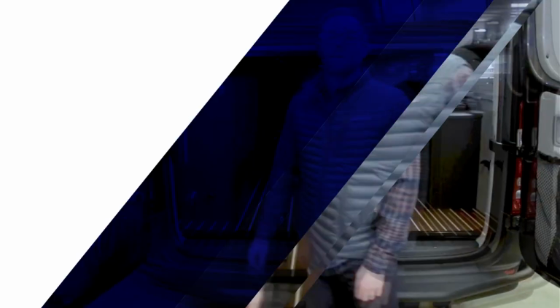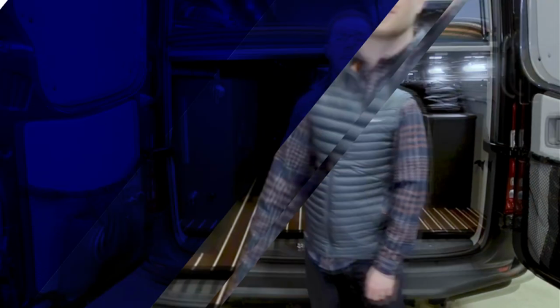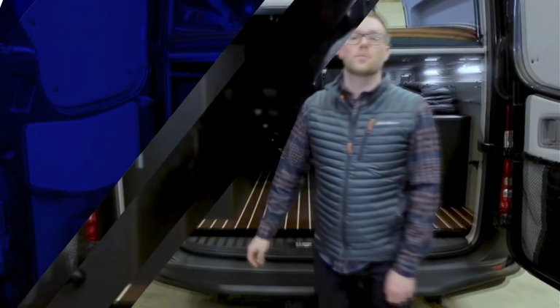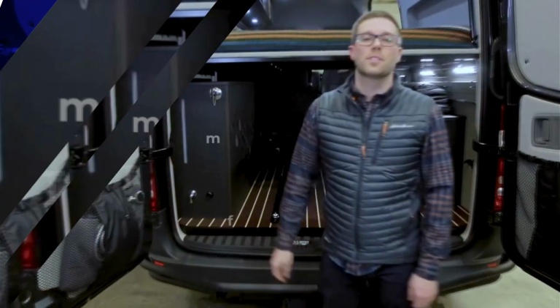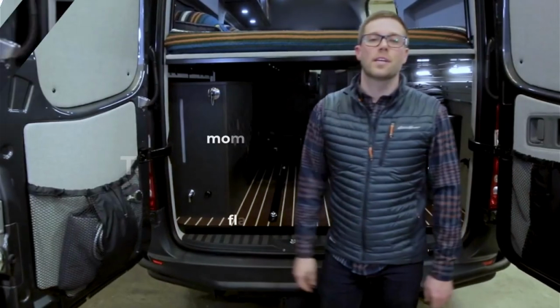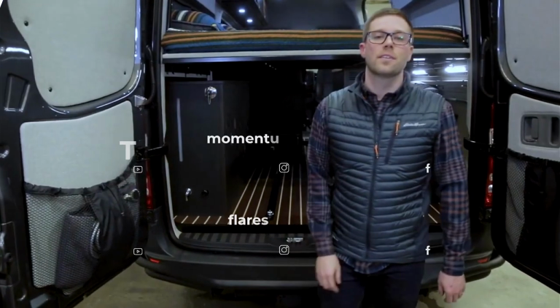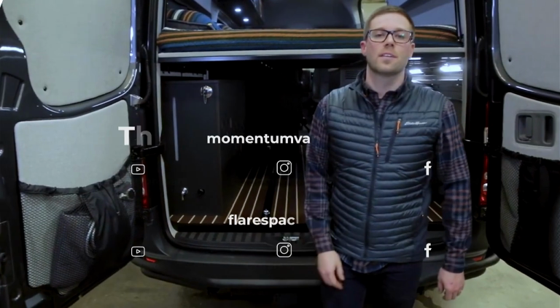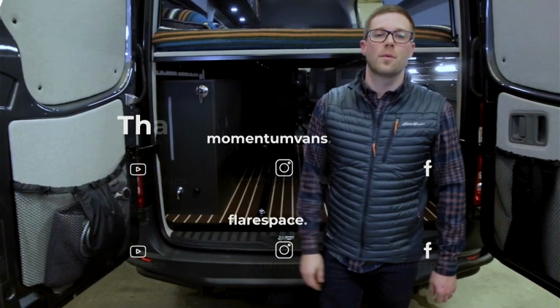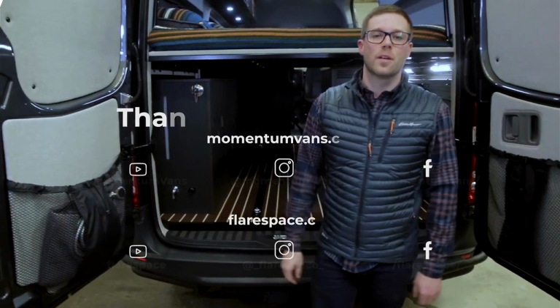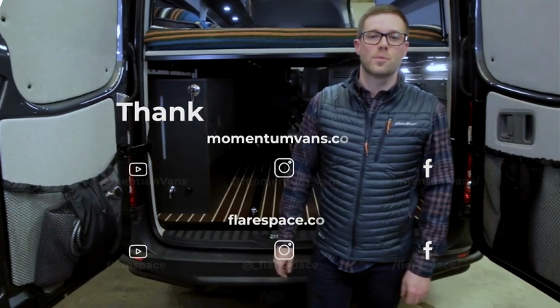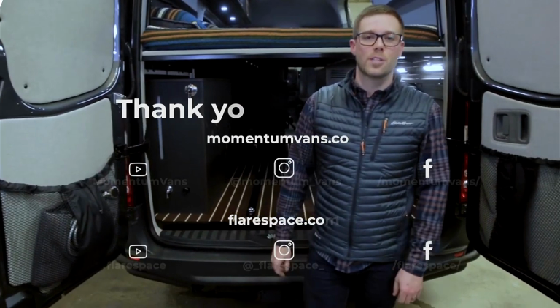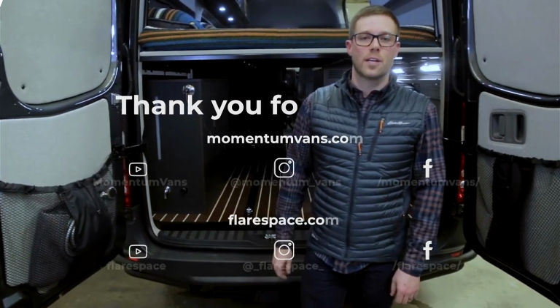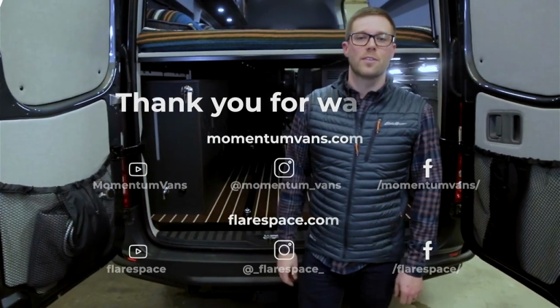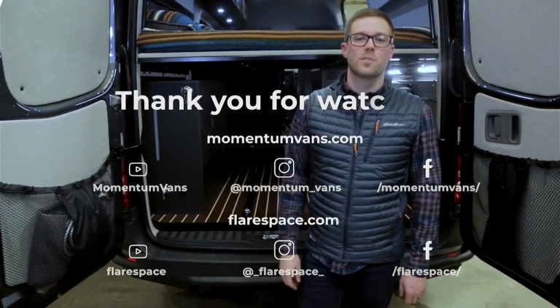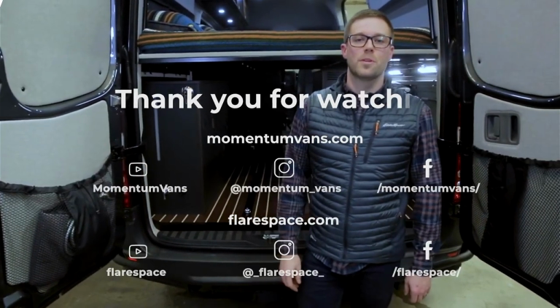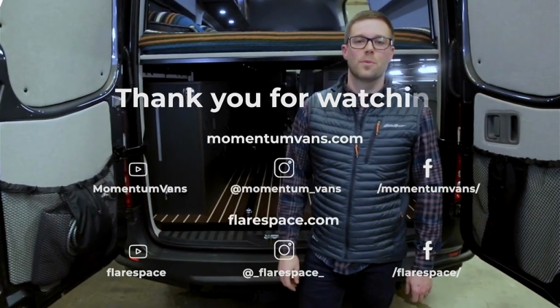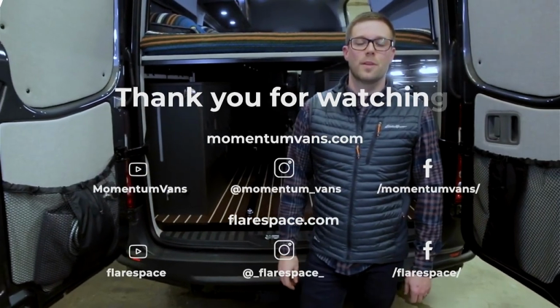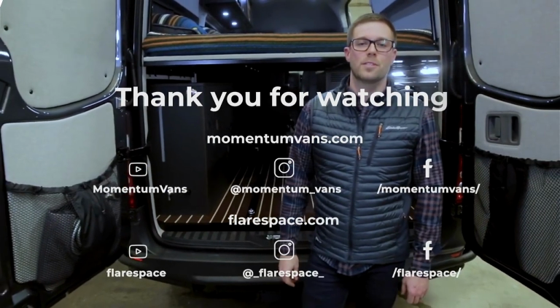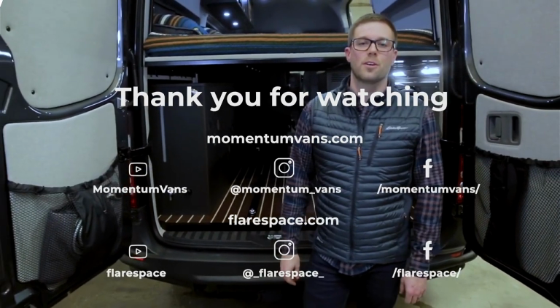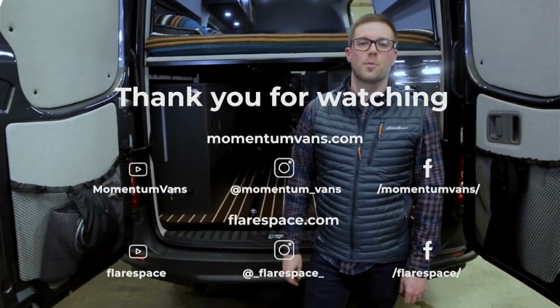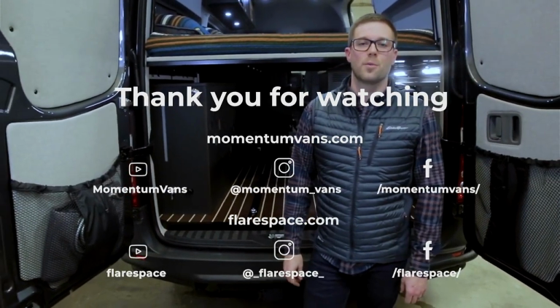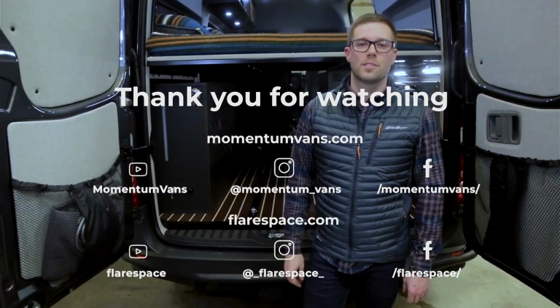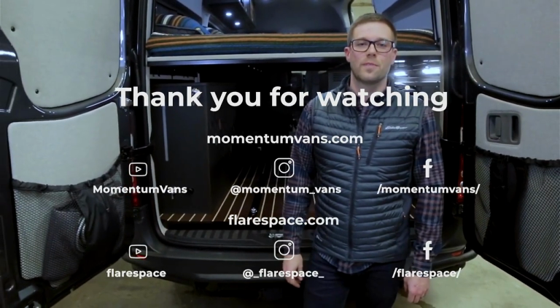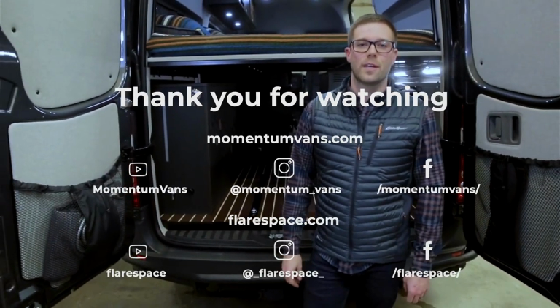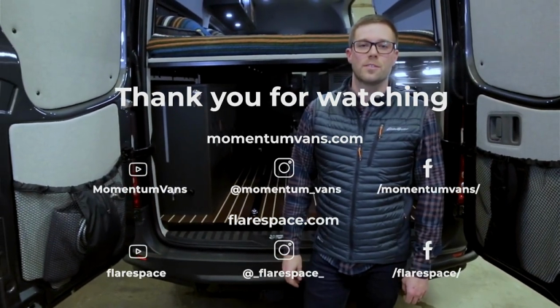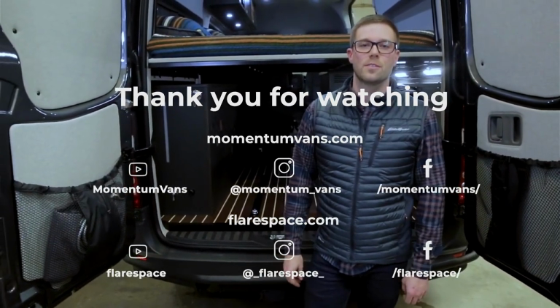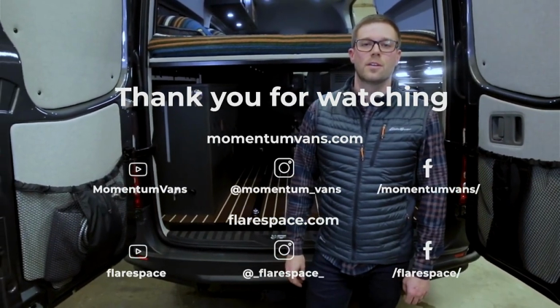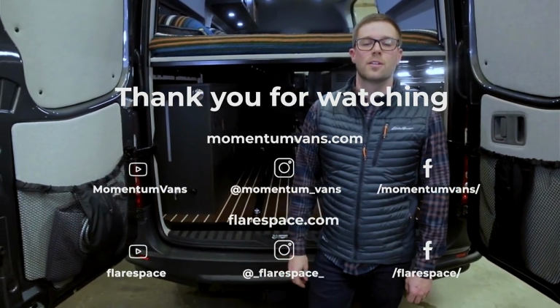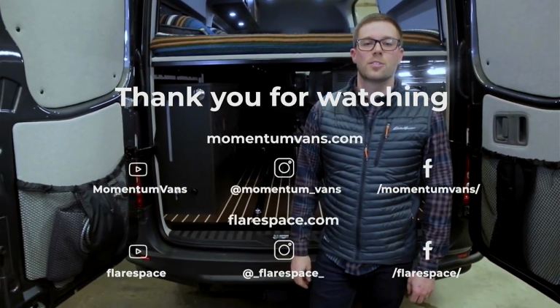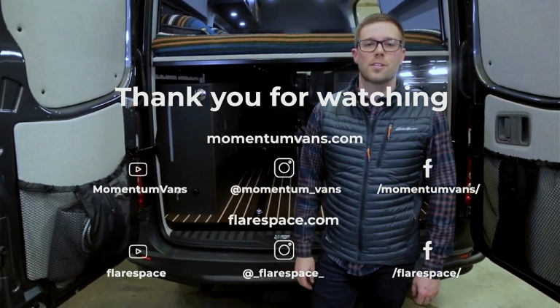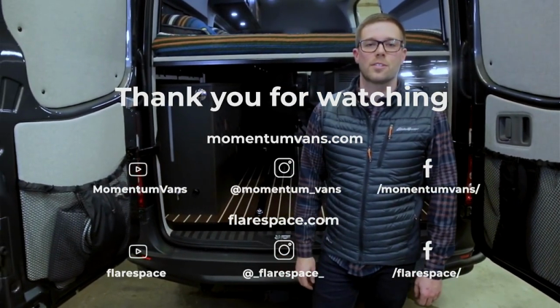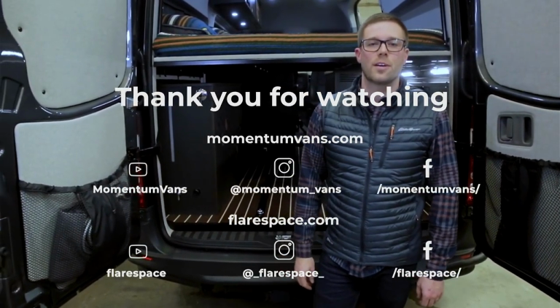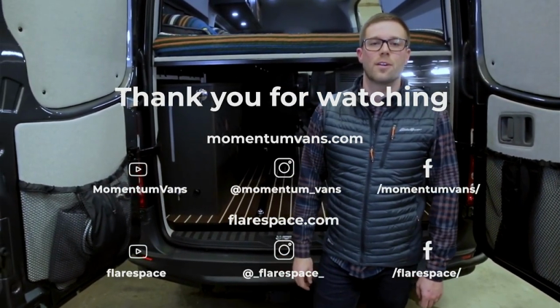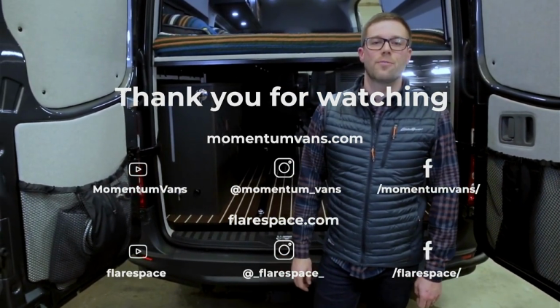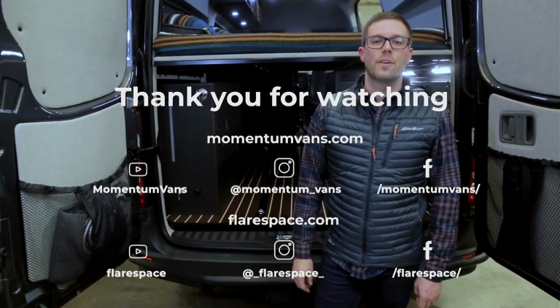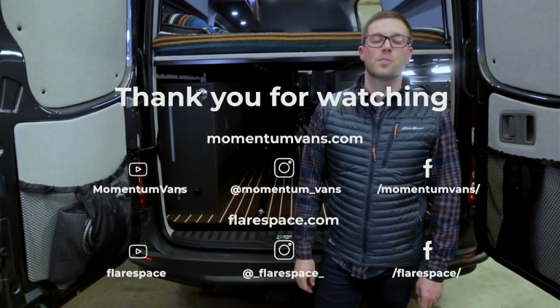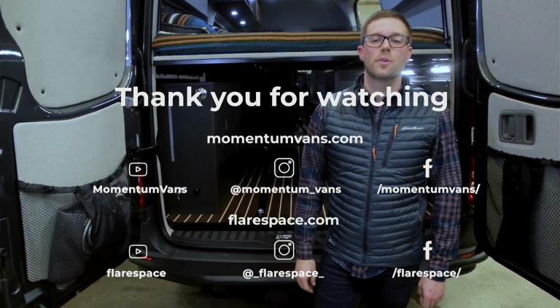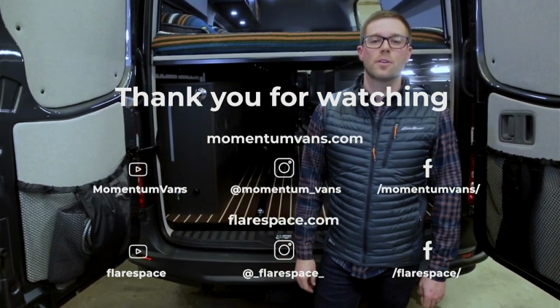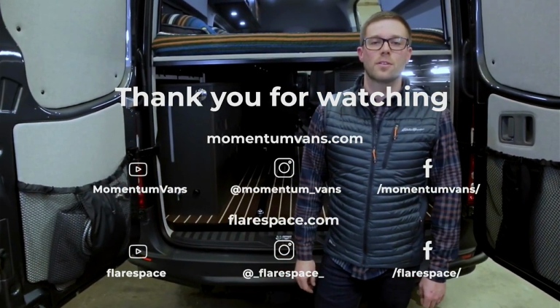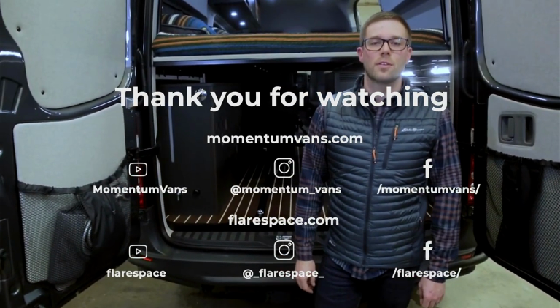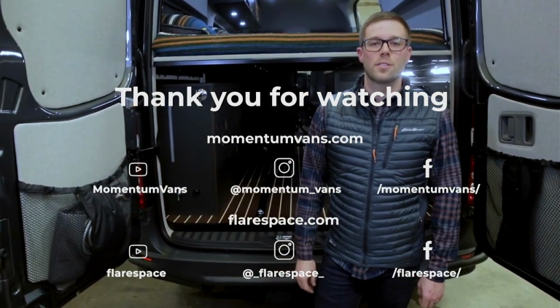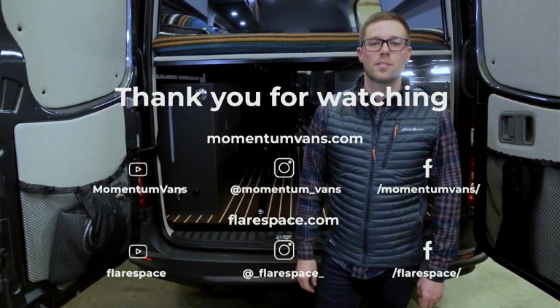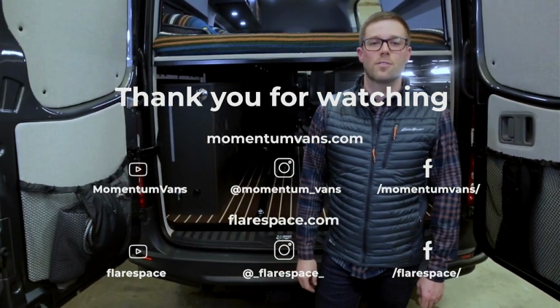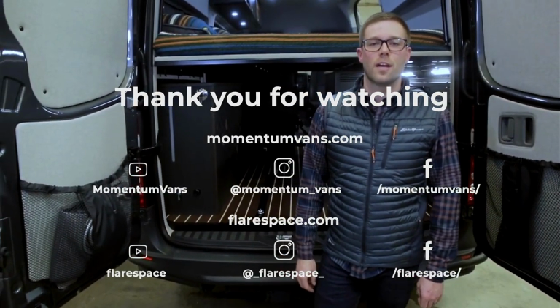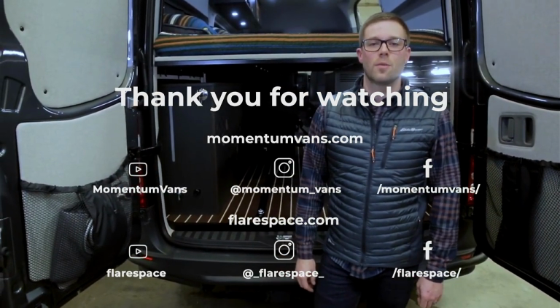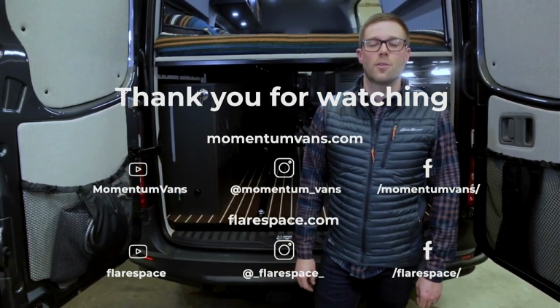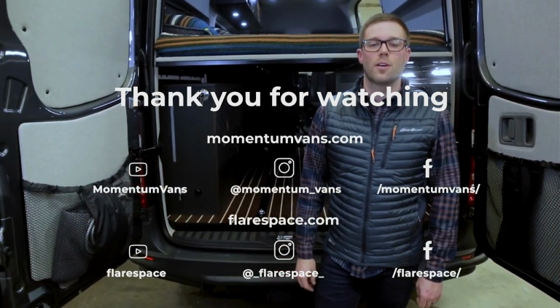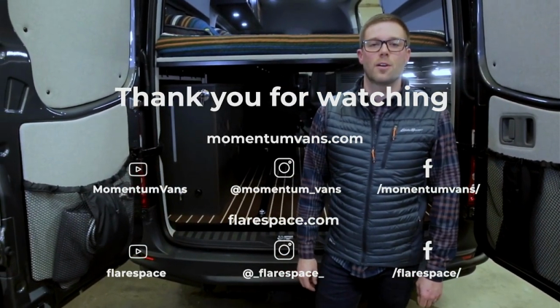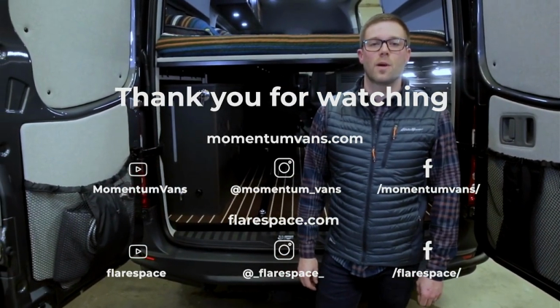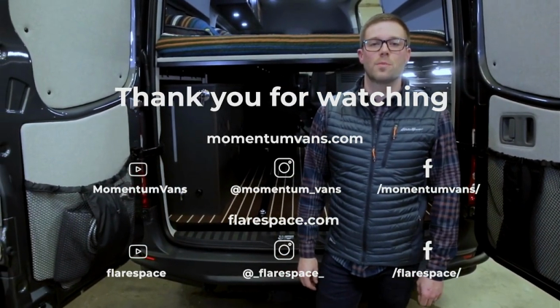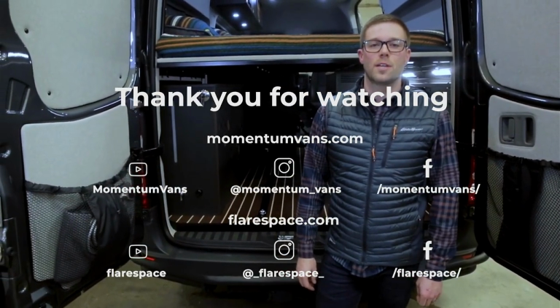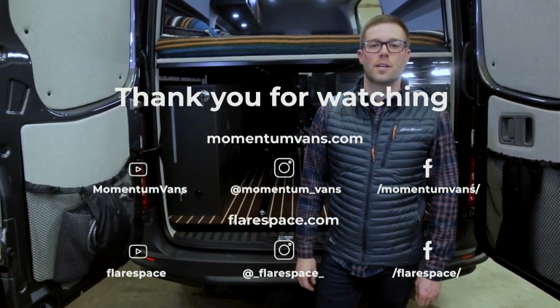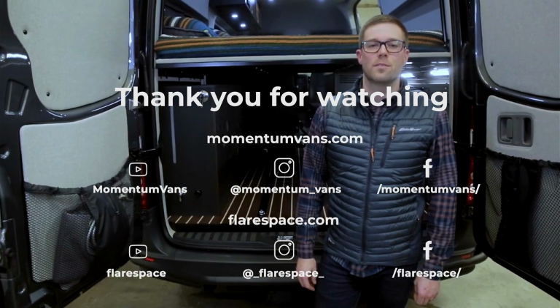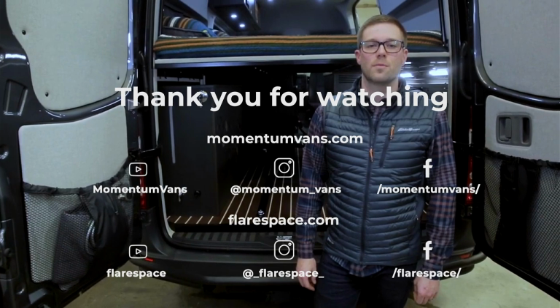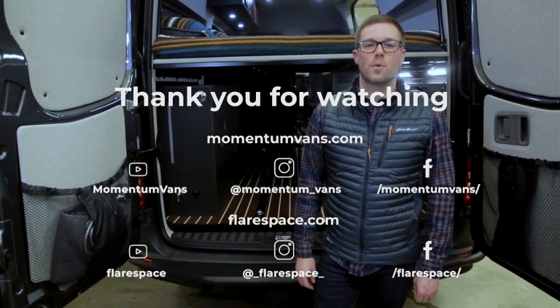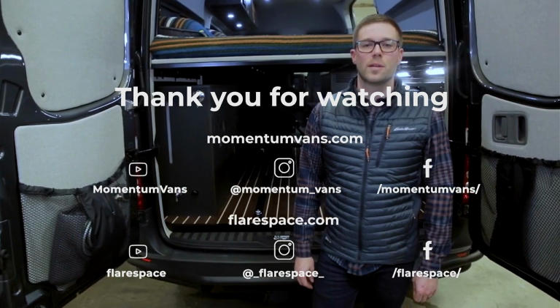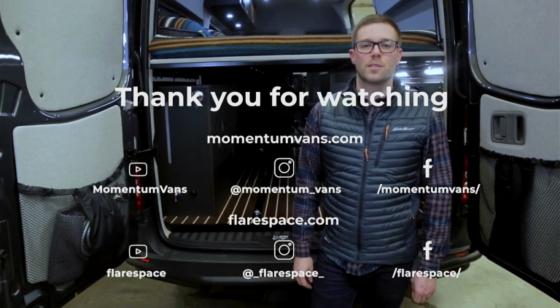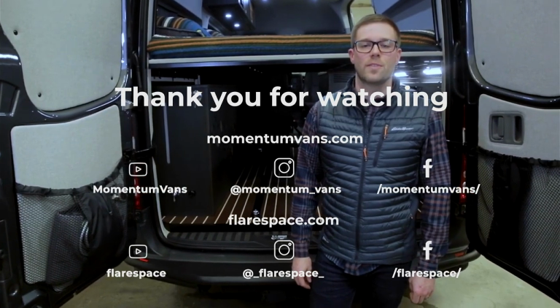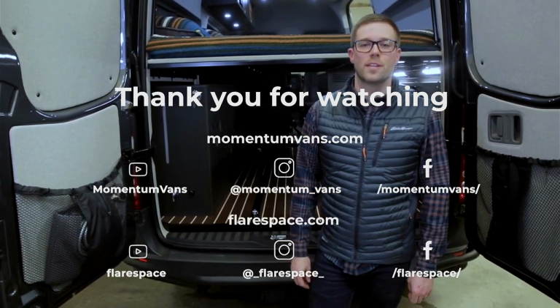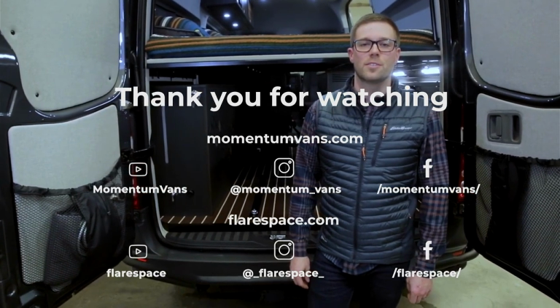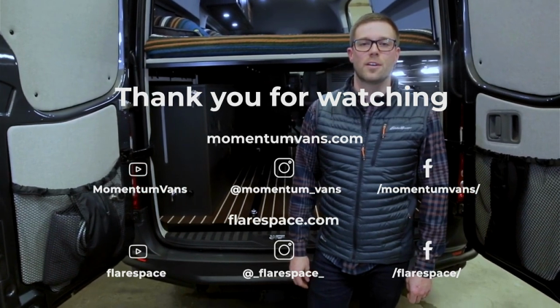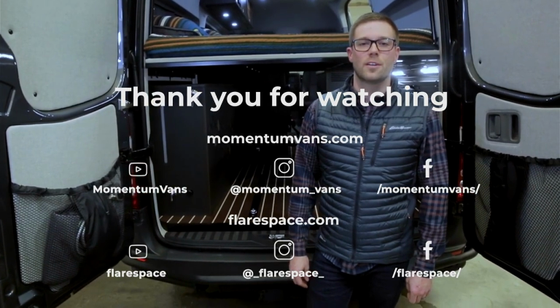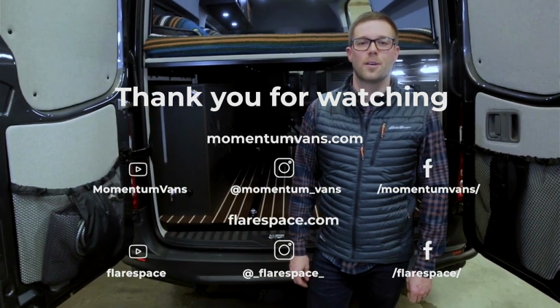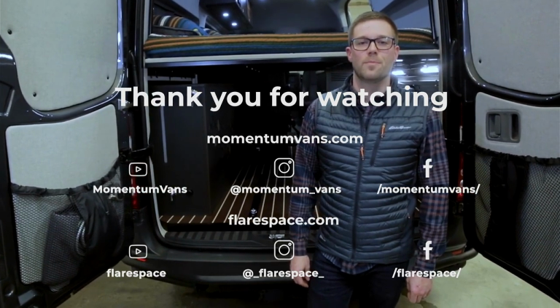Thanks for taking the time to come check out this build with us here at Momentum Vans. Check us out on Facebook, Instagram, or at our website, MomentumVans.com.